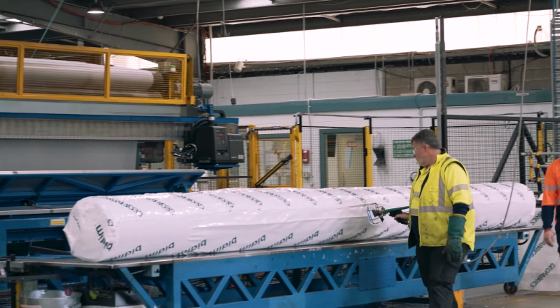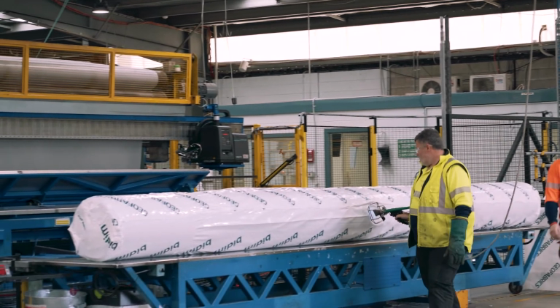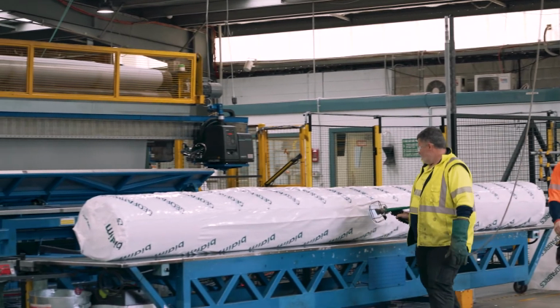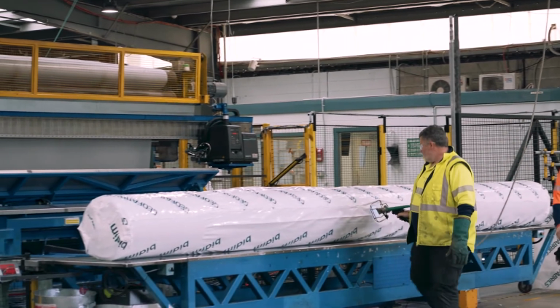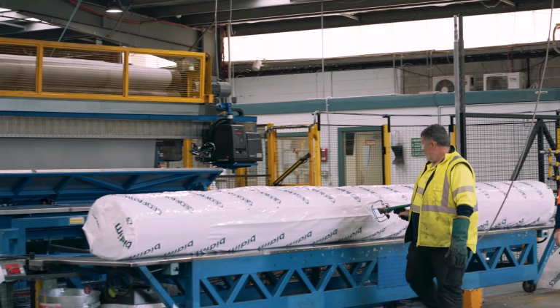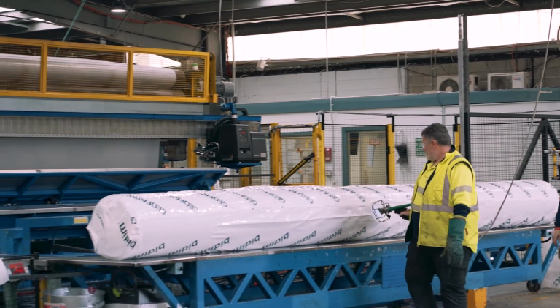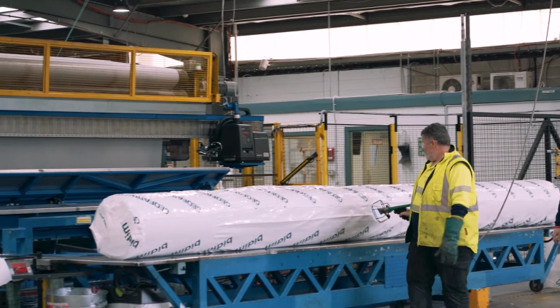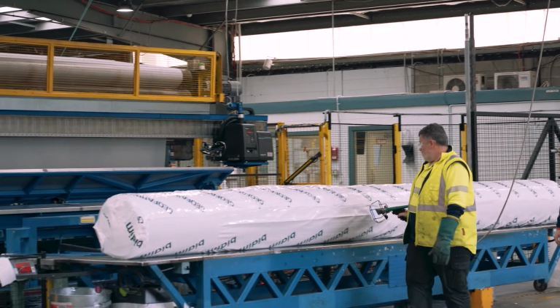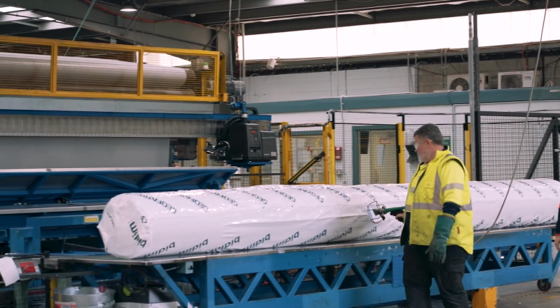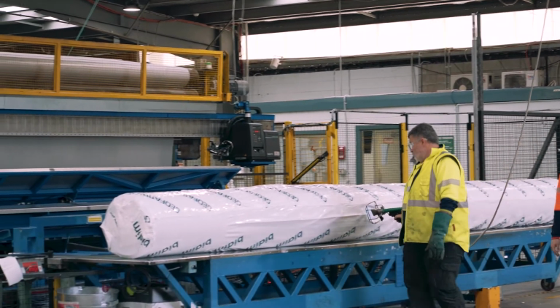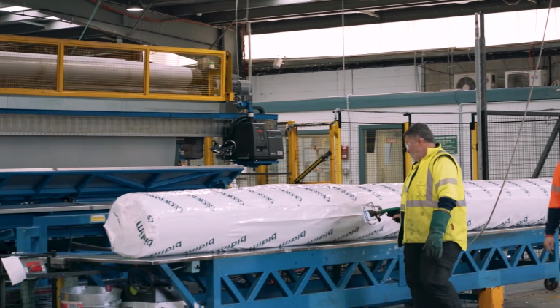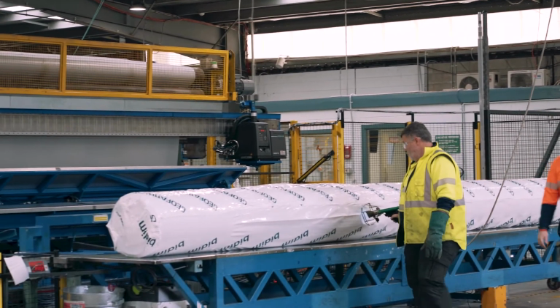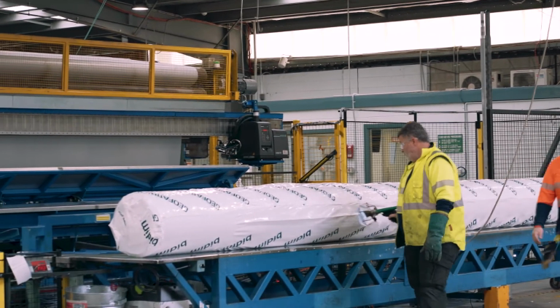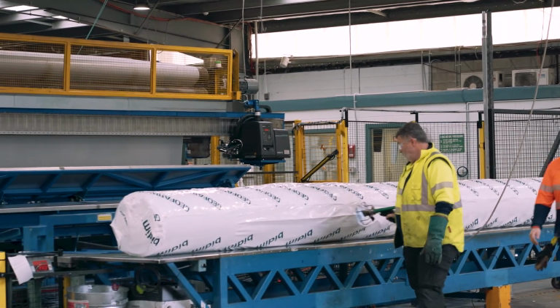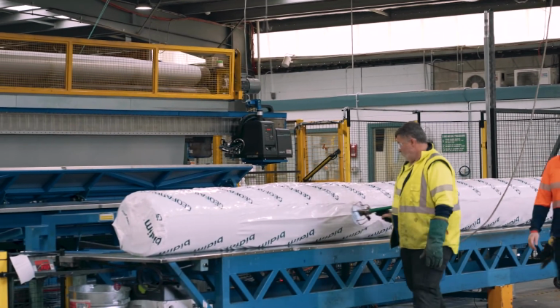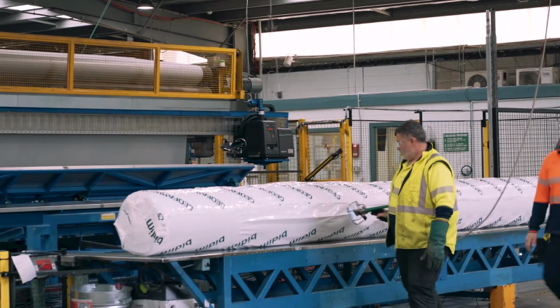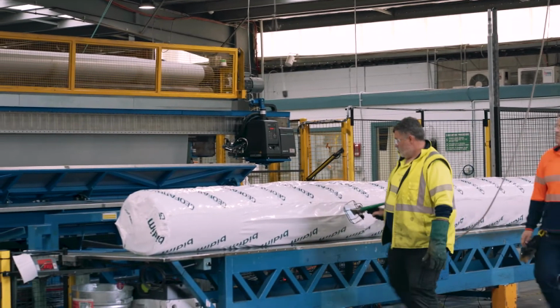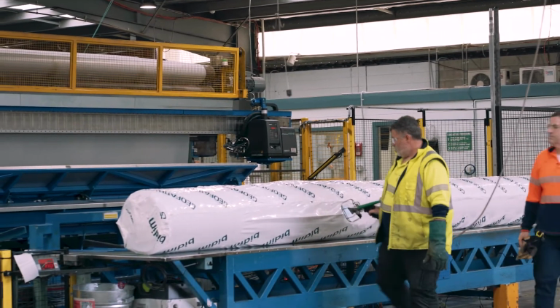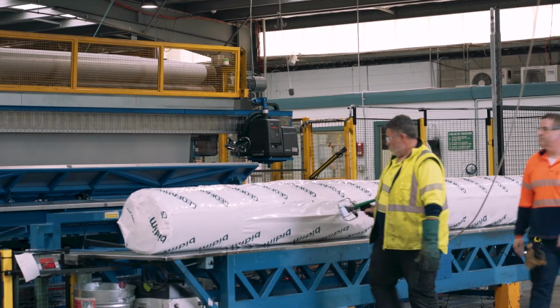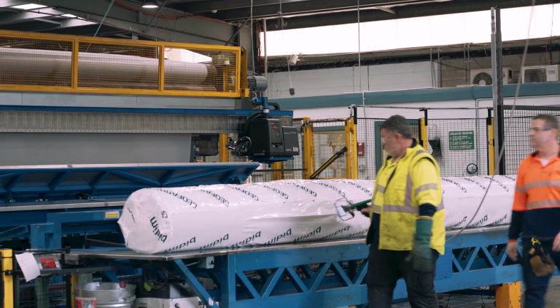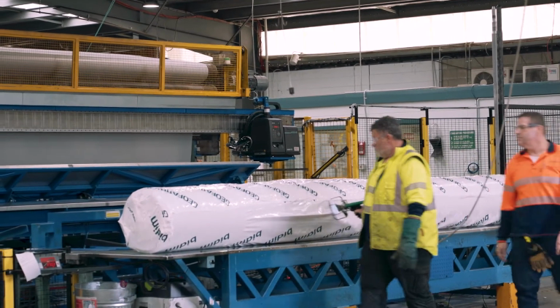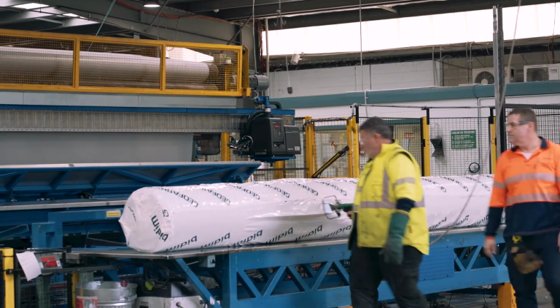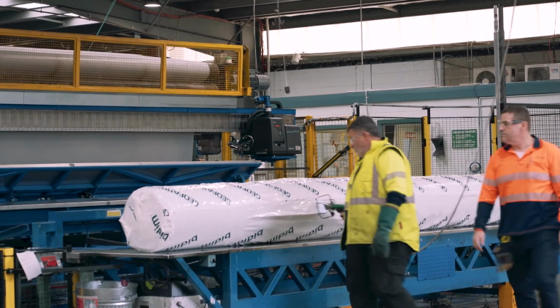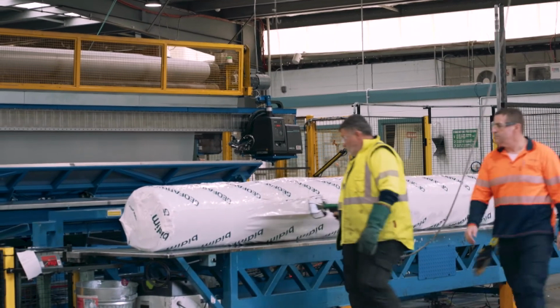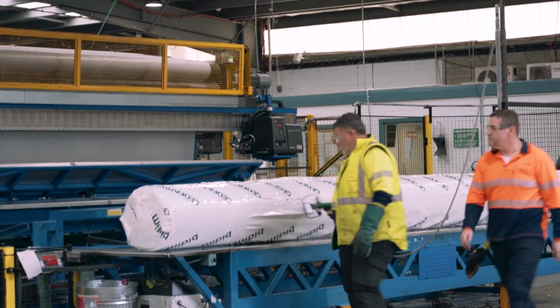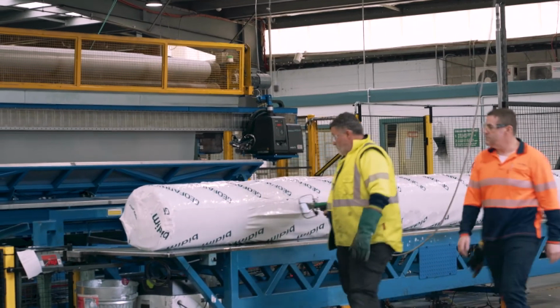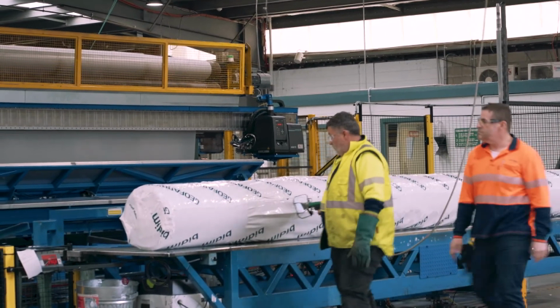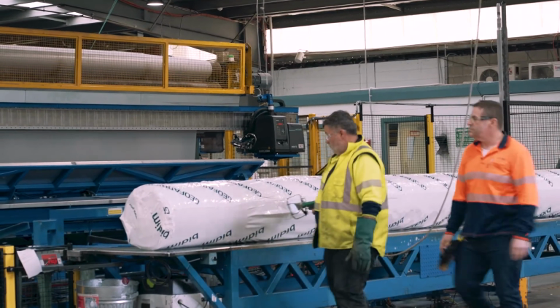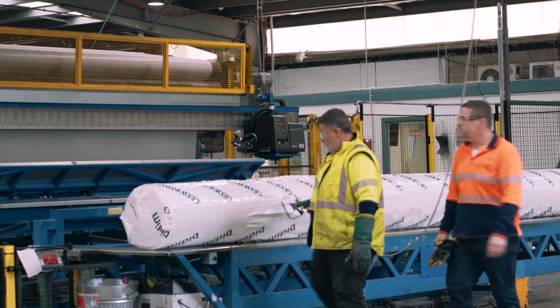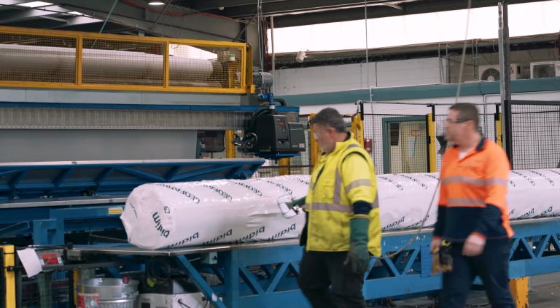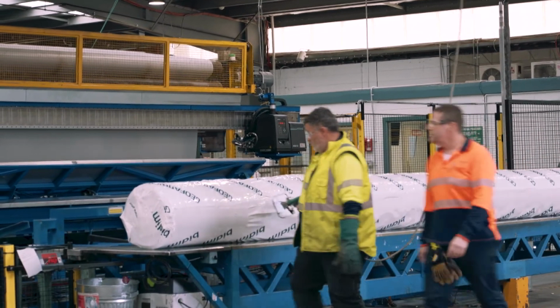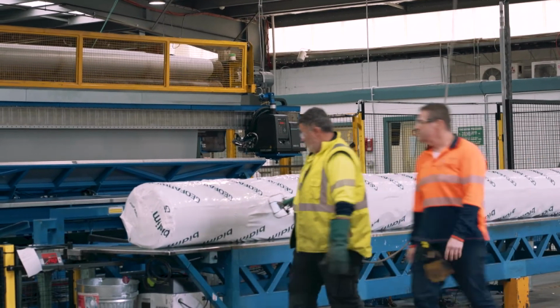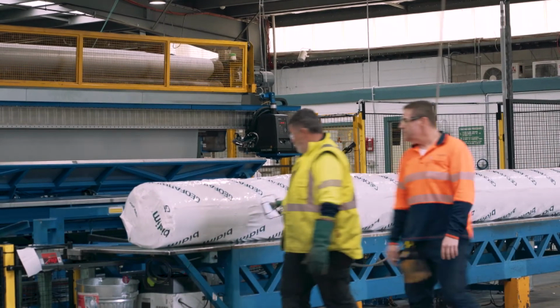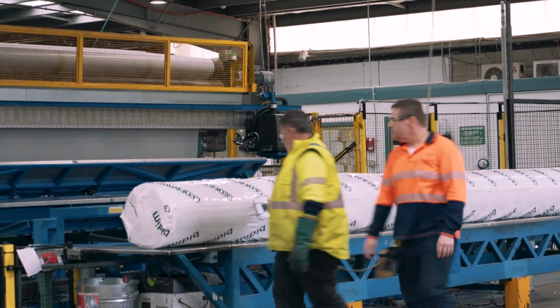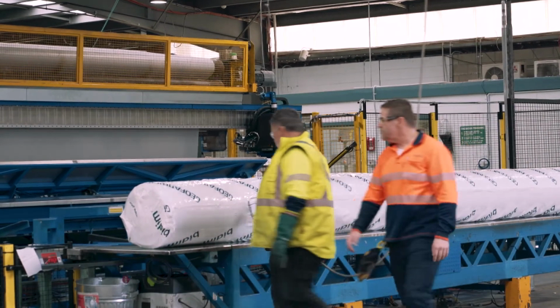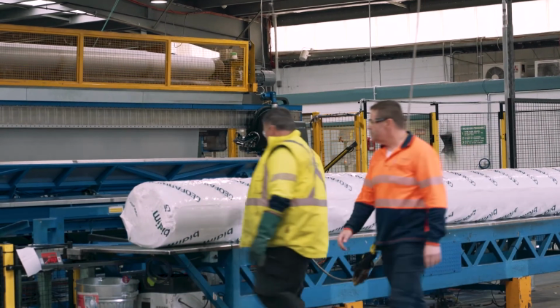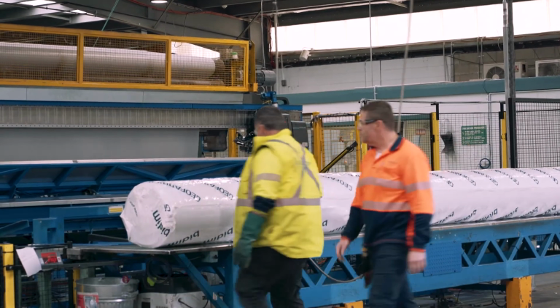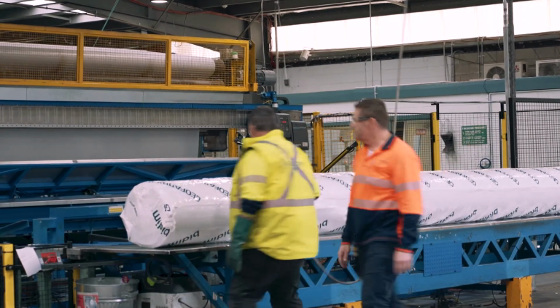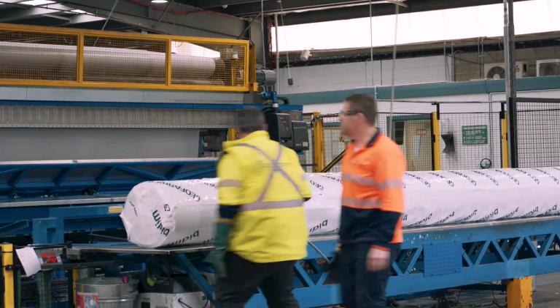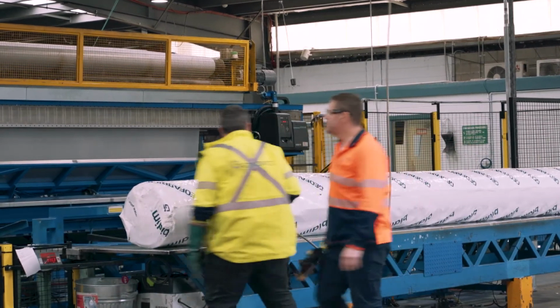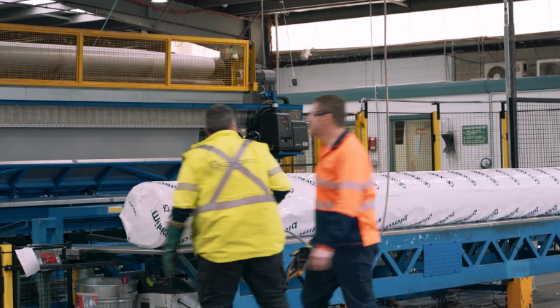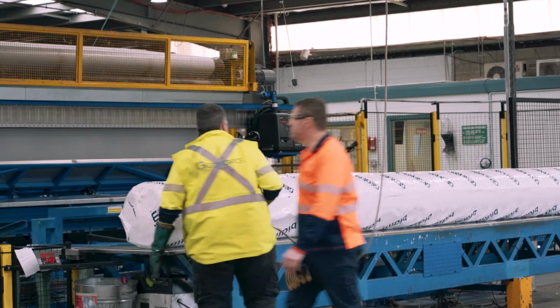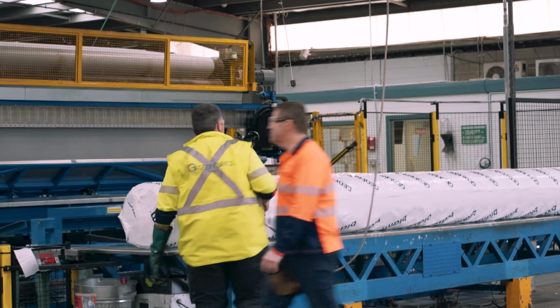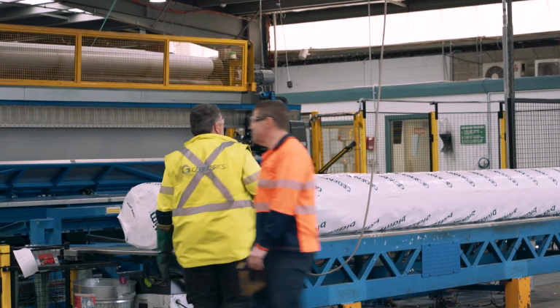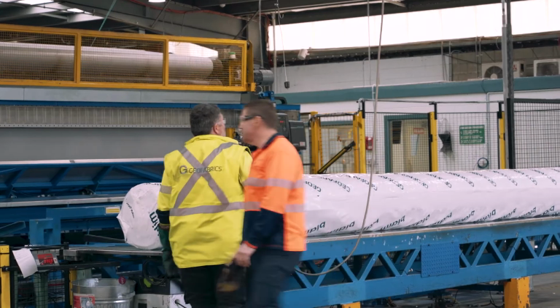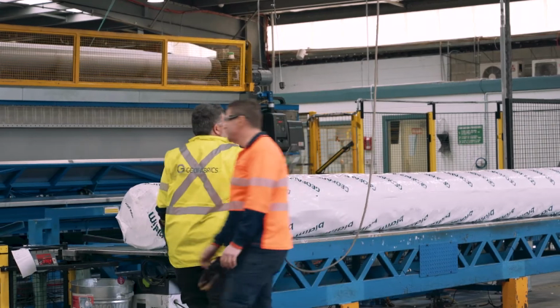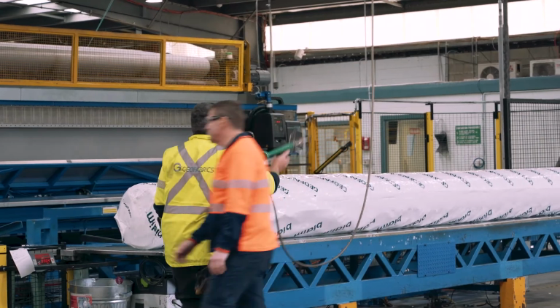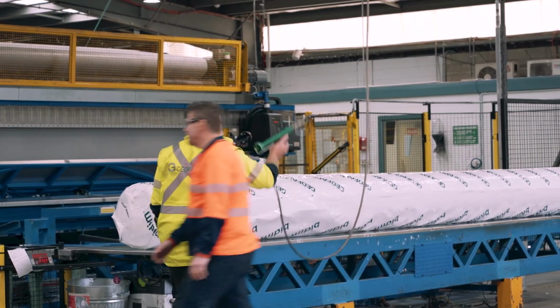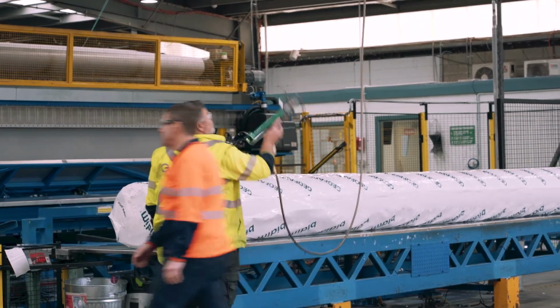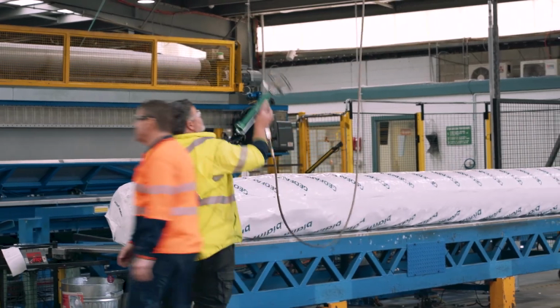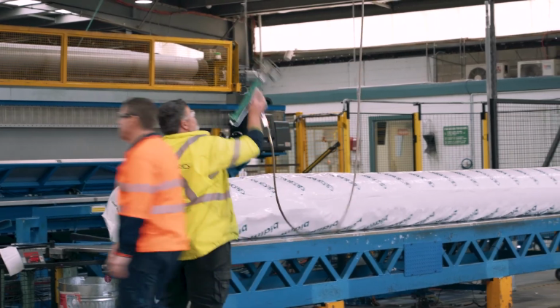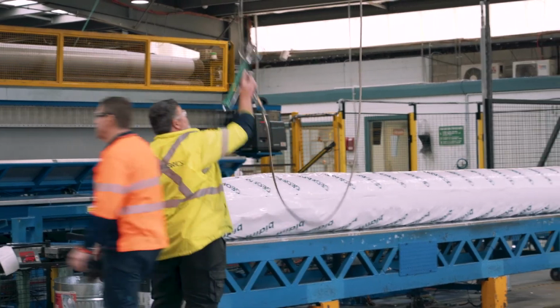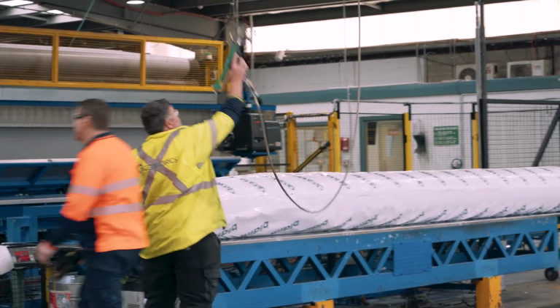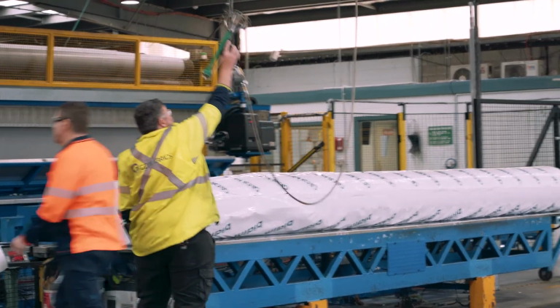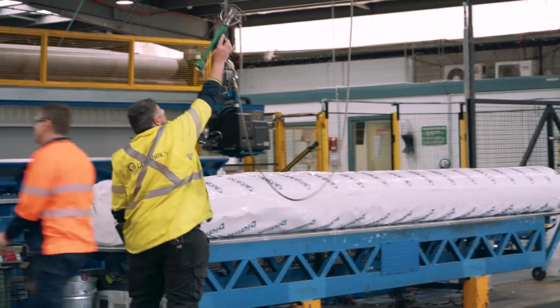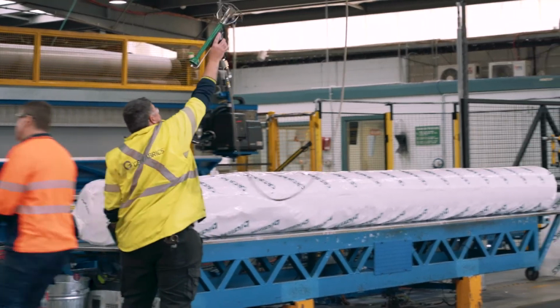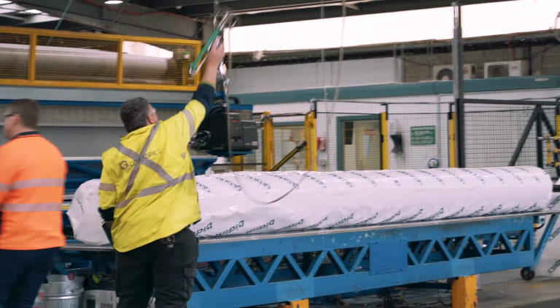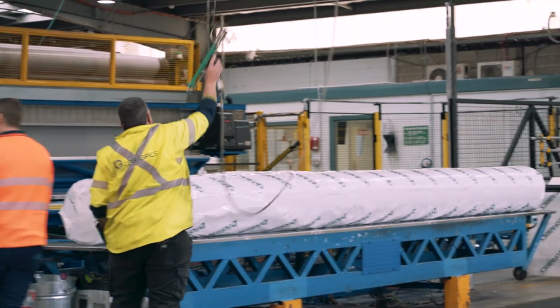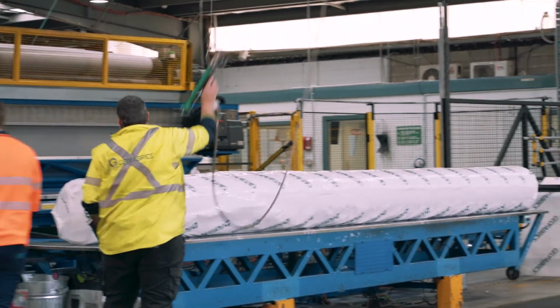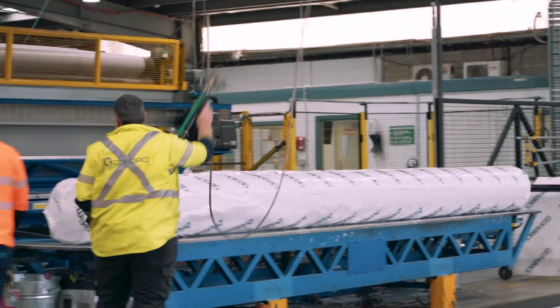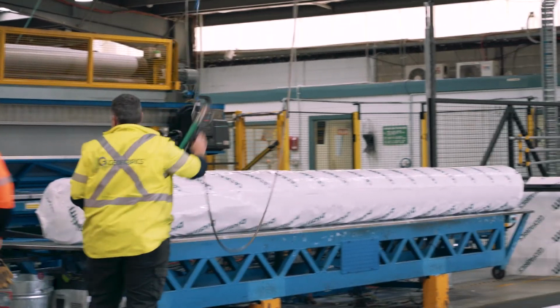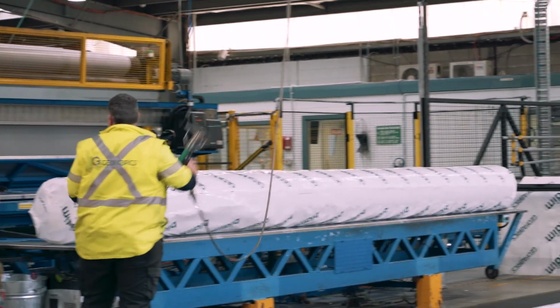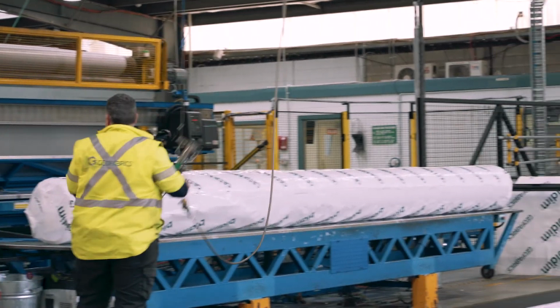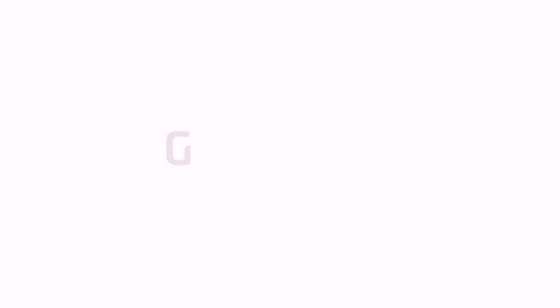Geofabrics Australia is committed to providing the highest quality, certified needle-free geotextiles to meet our customers' demands.